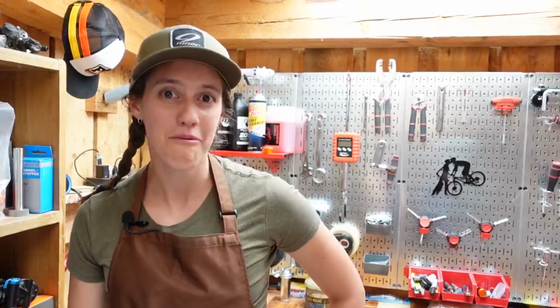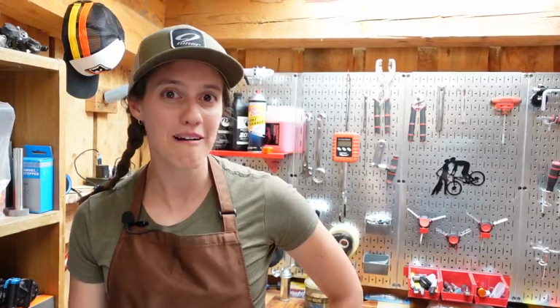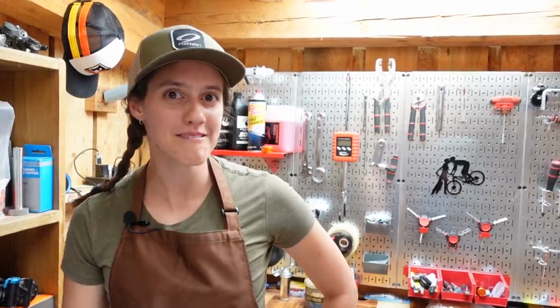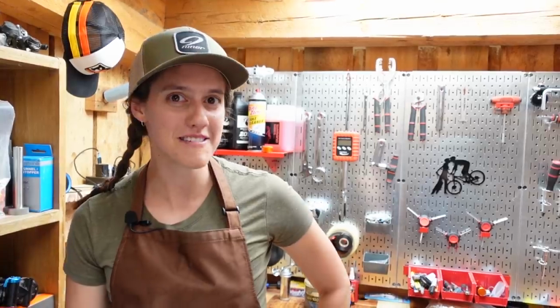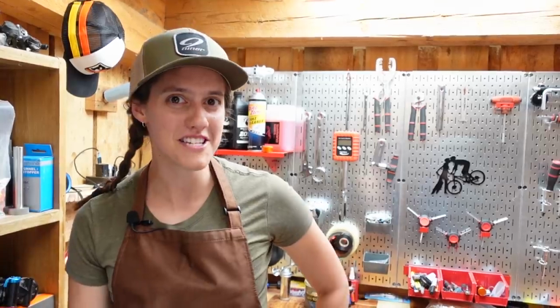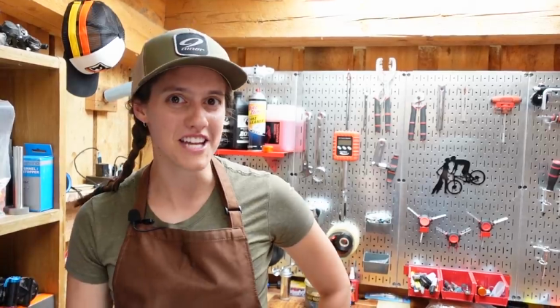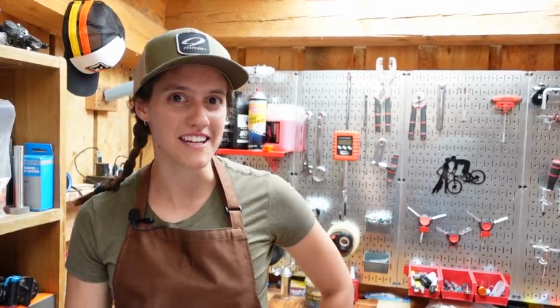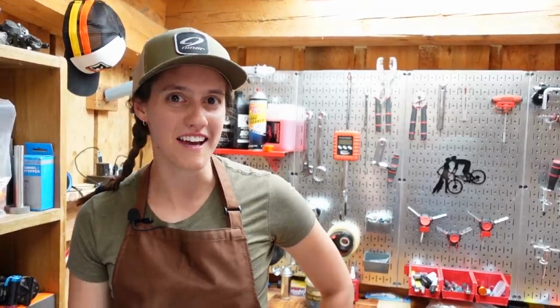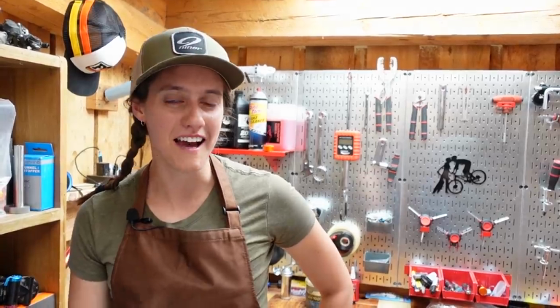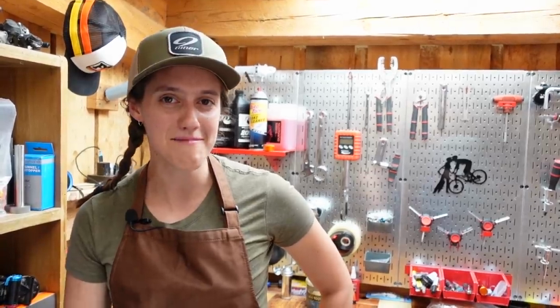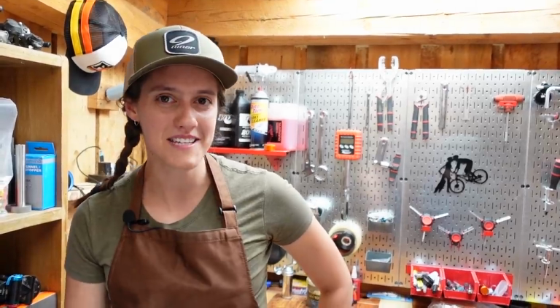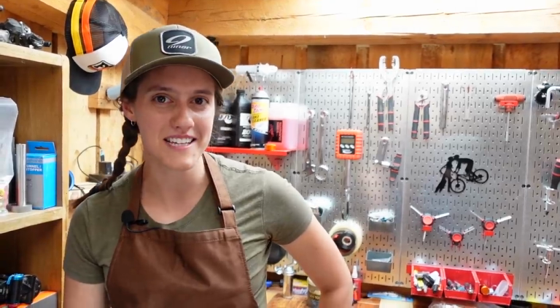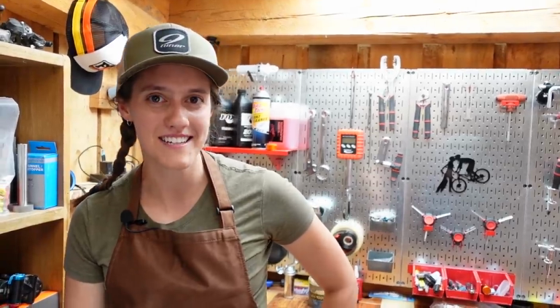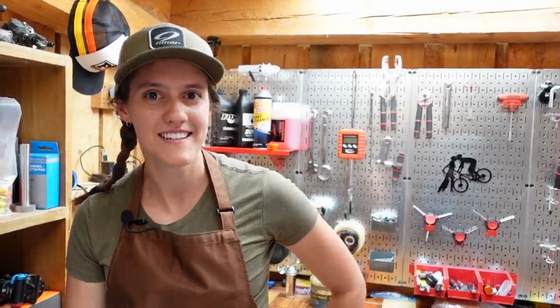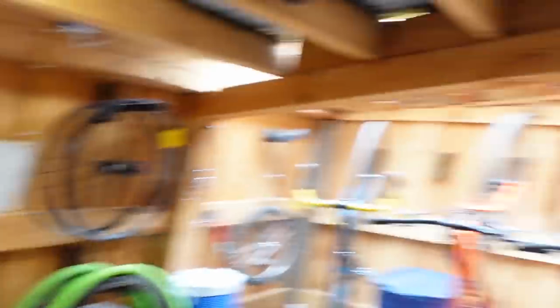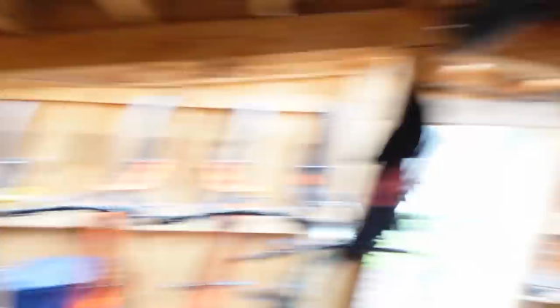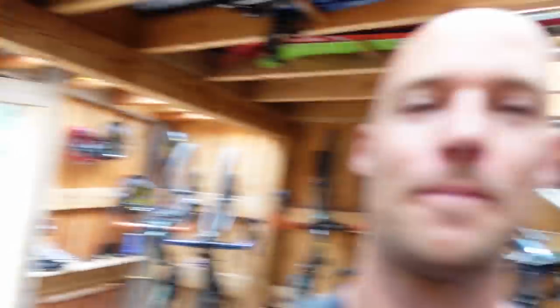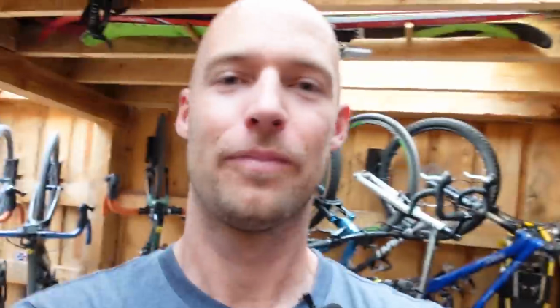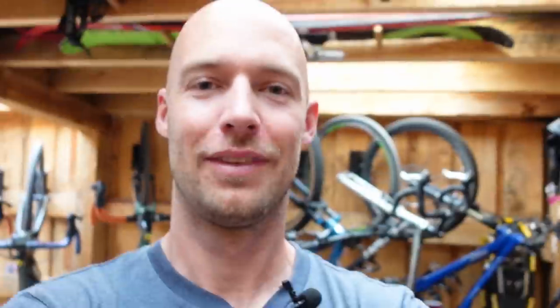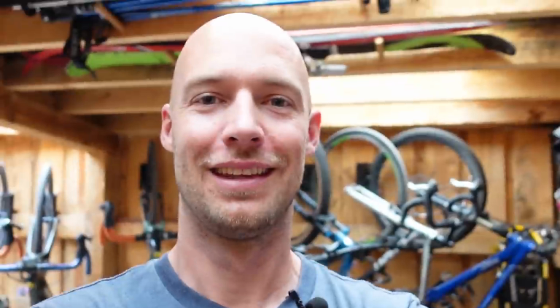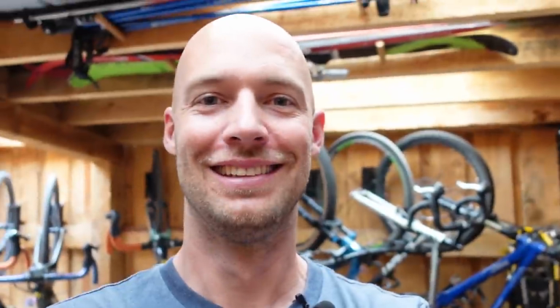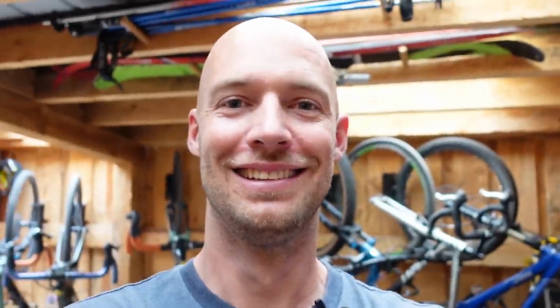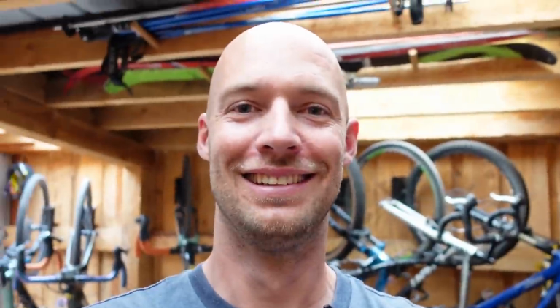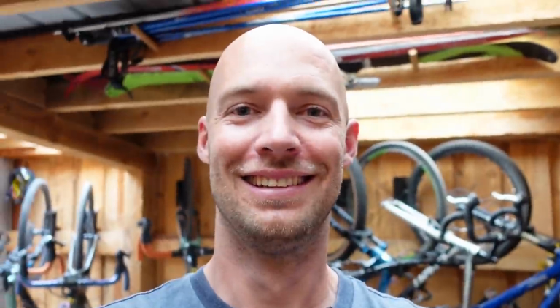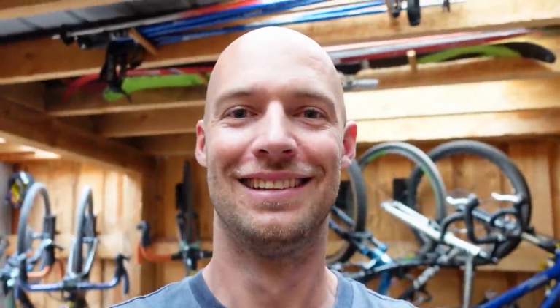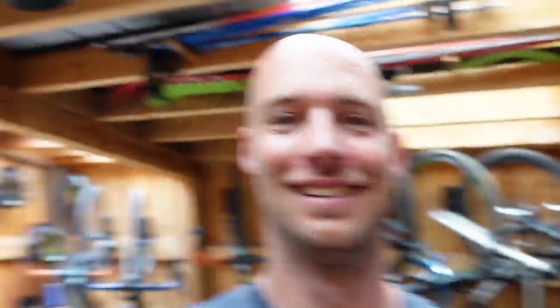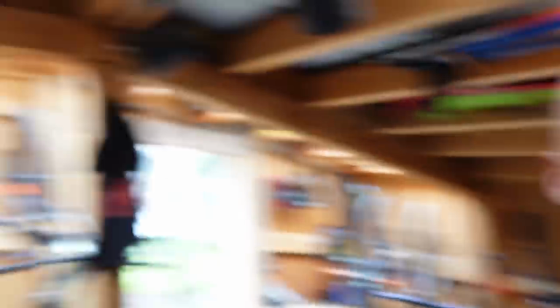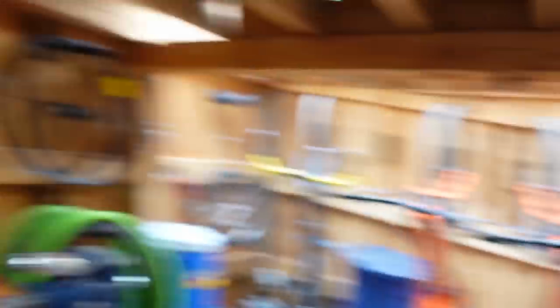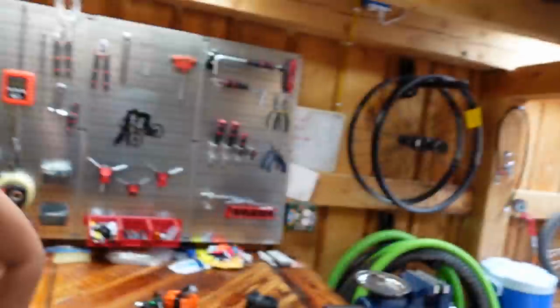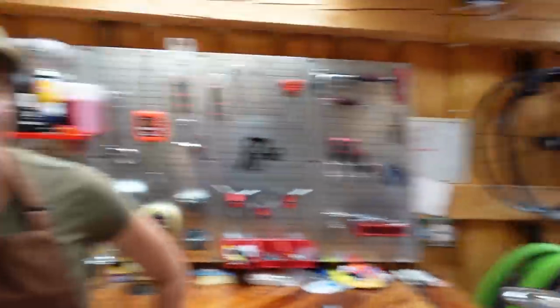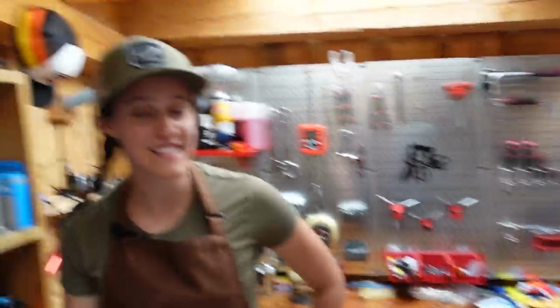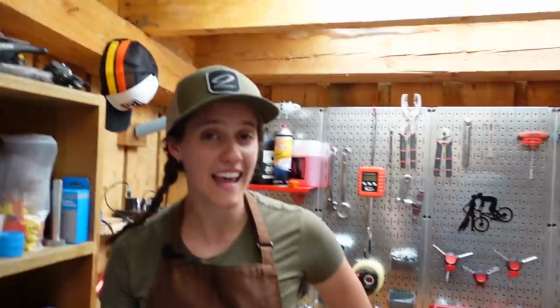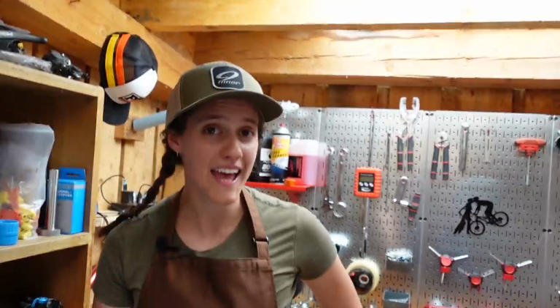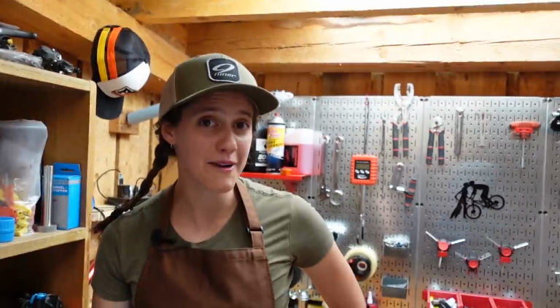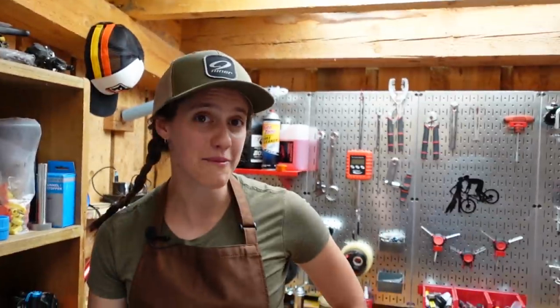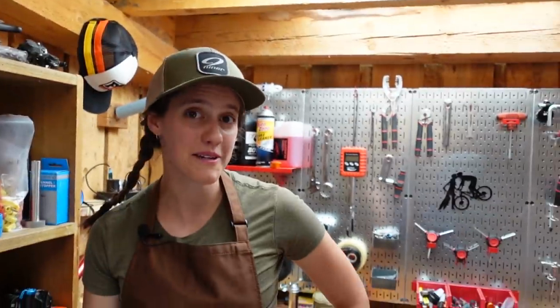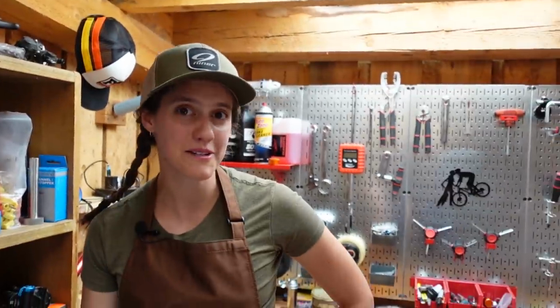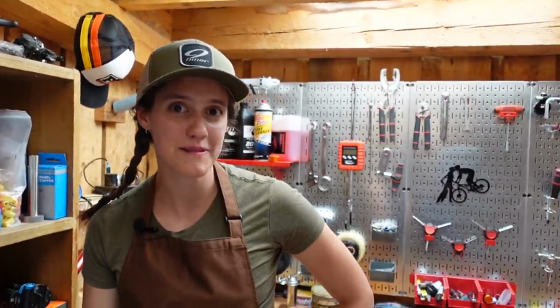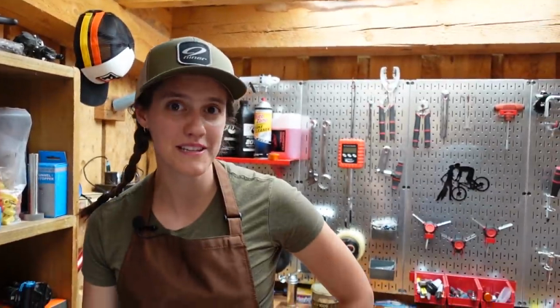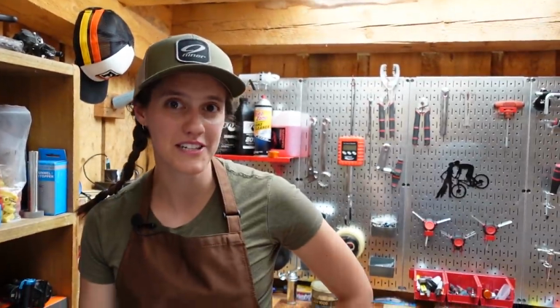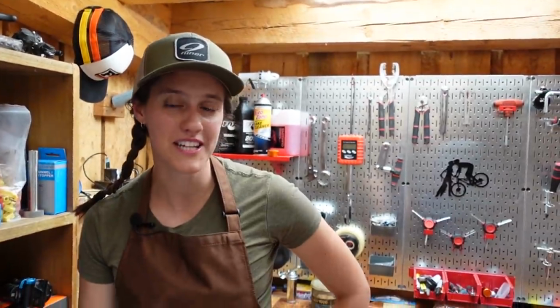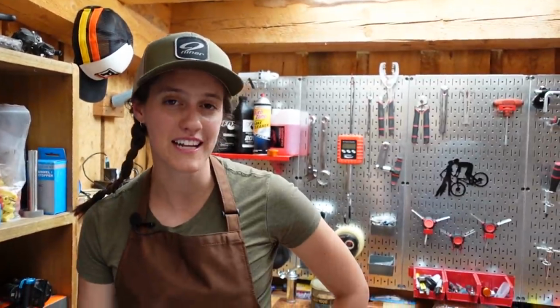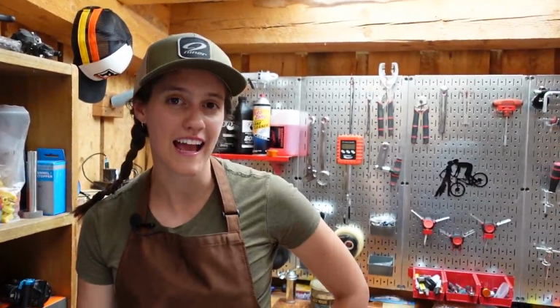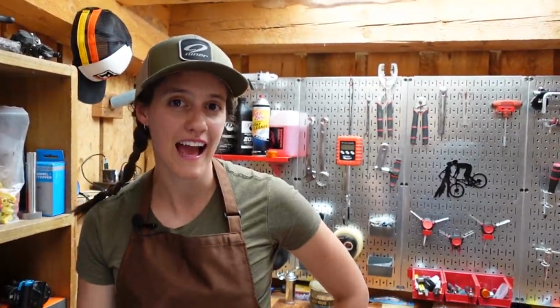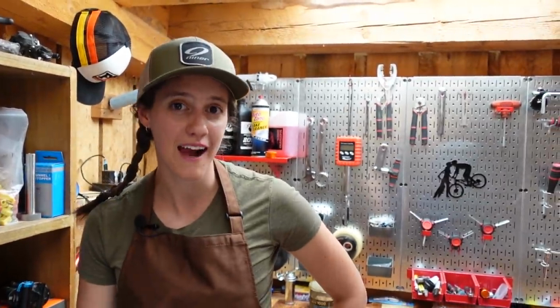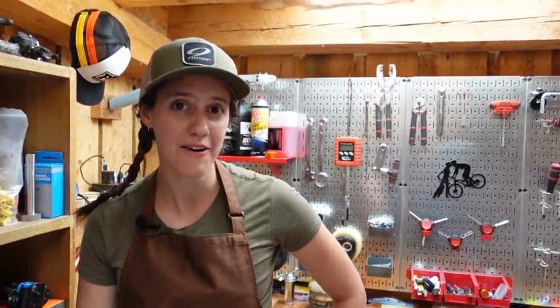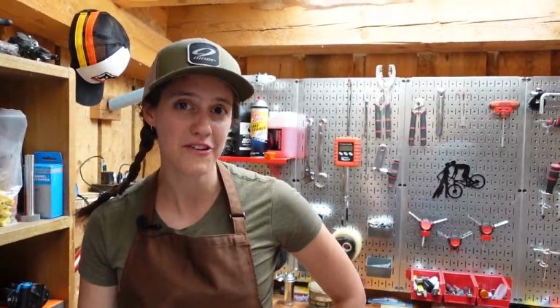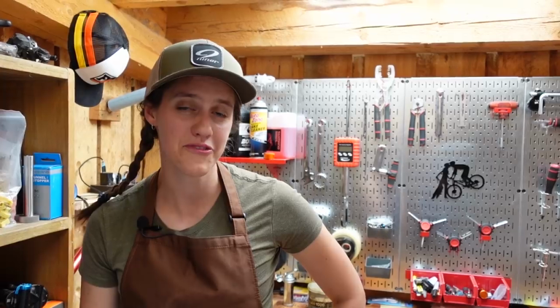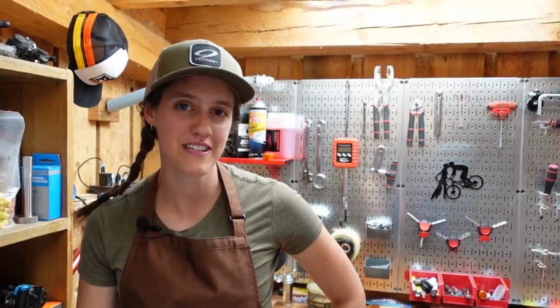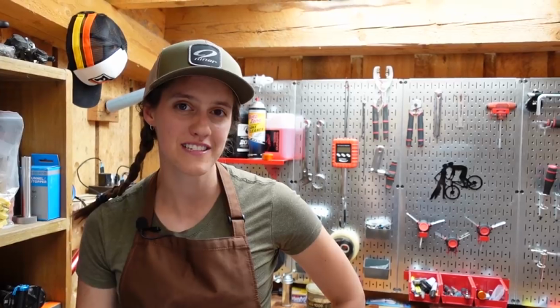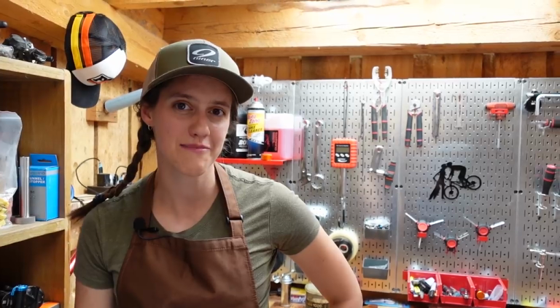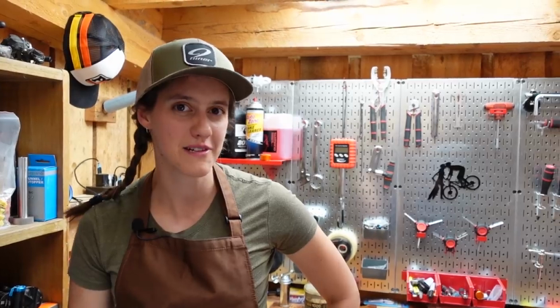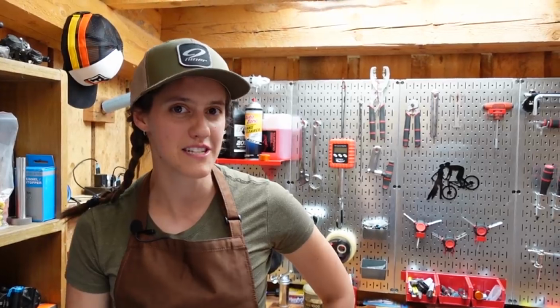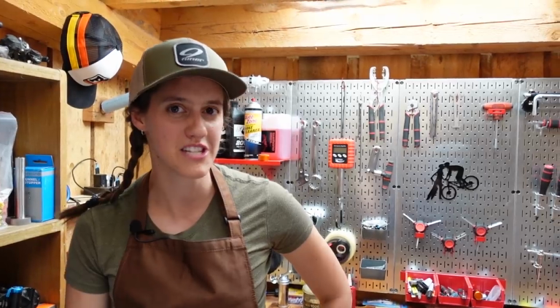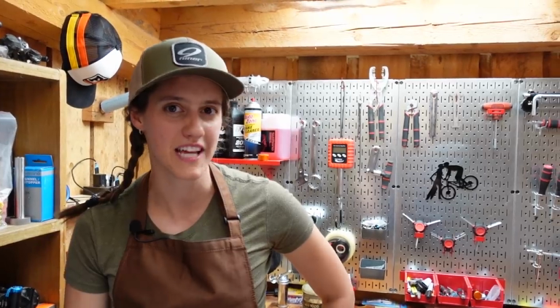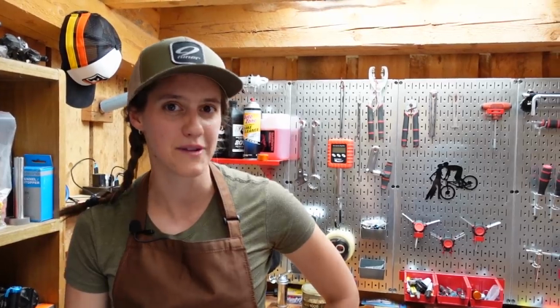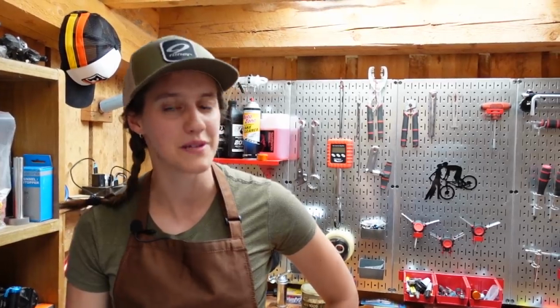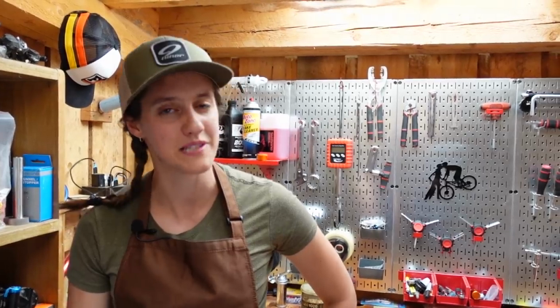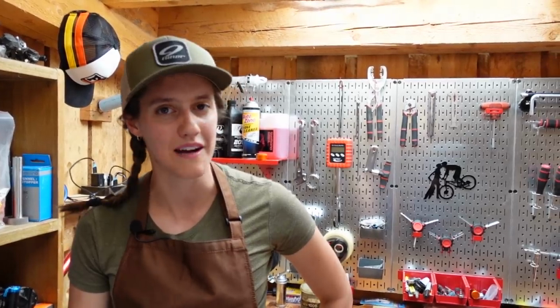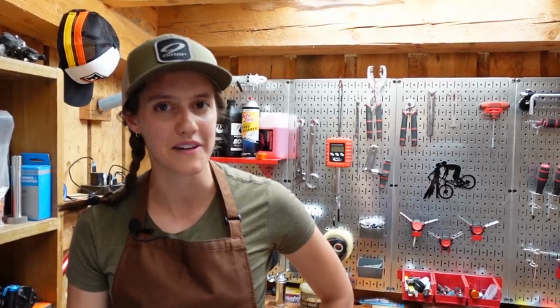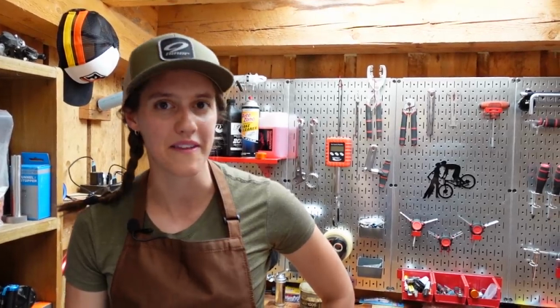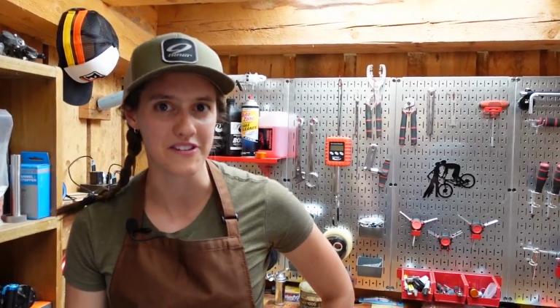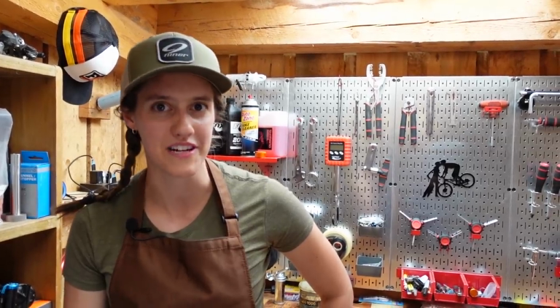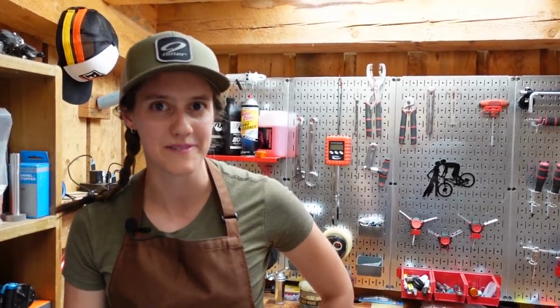Welcome to The Shed. I'm Syd, Mackie's on the camera, and today we are going to be learning how to fix a broken chain when you're out on the trail.